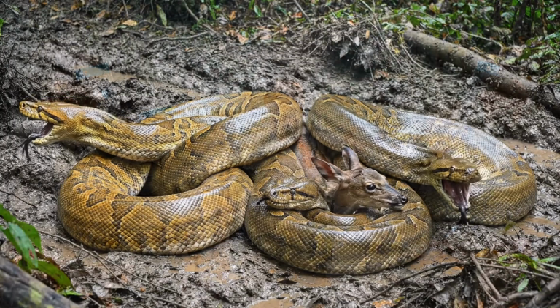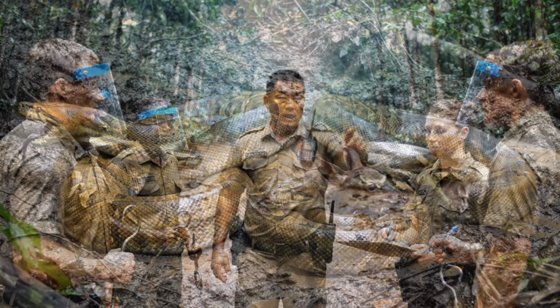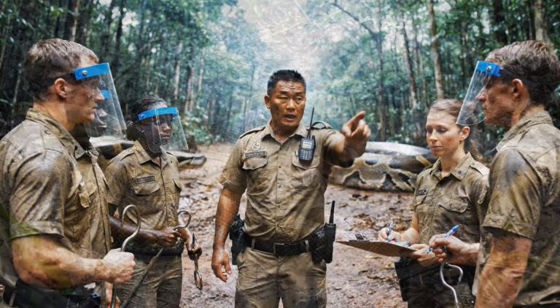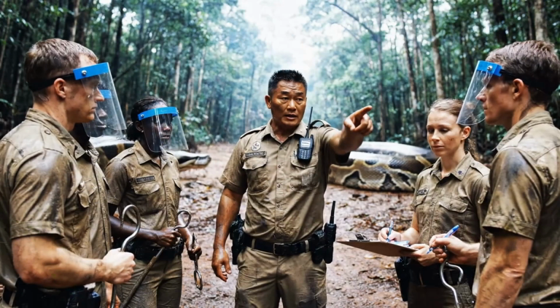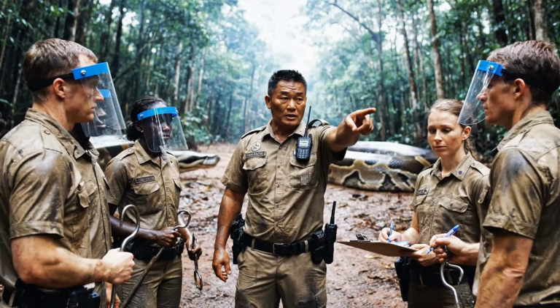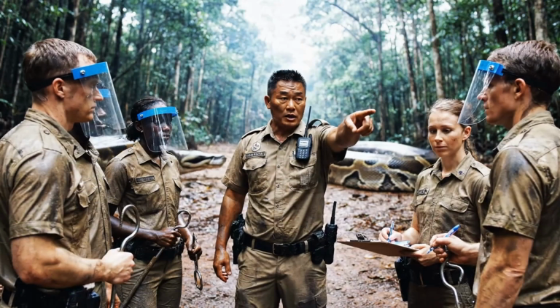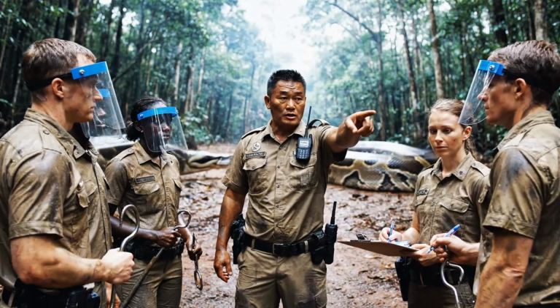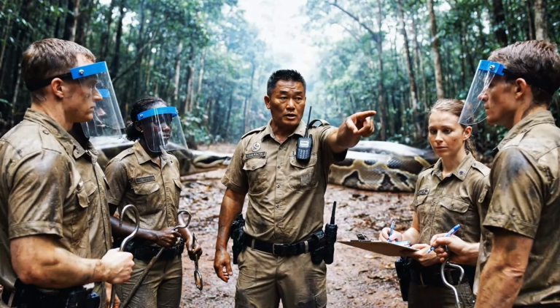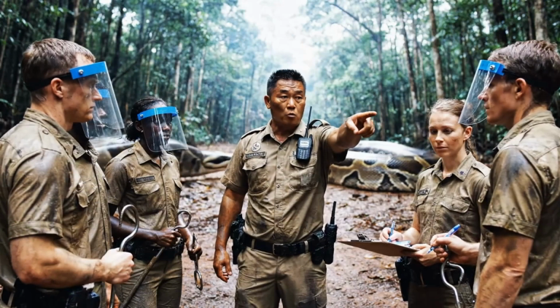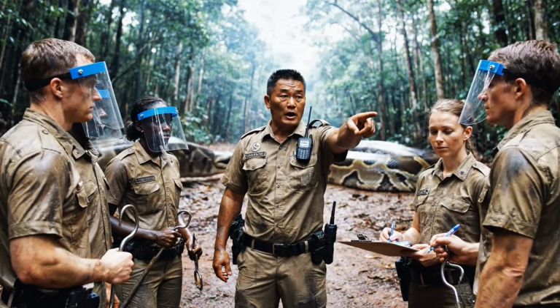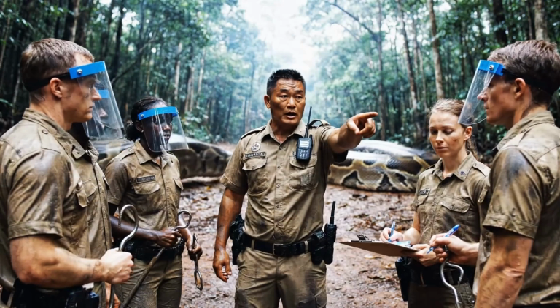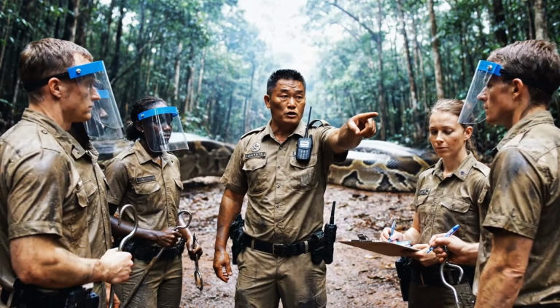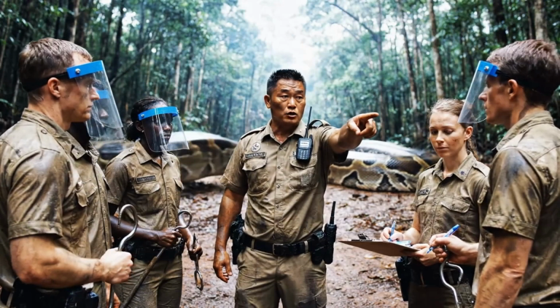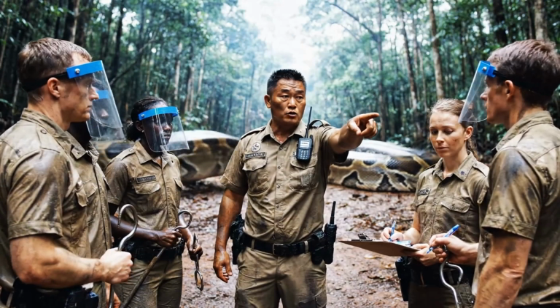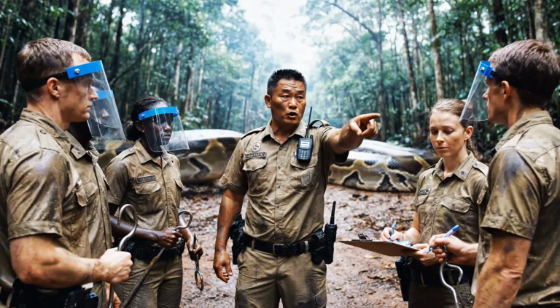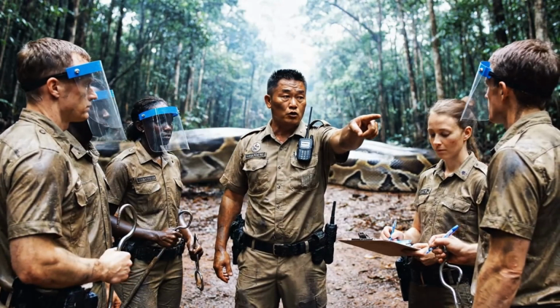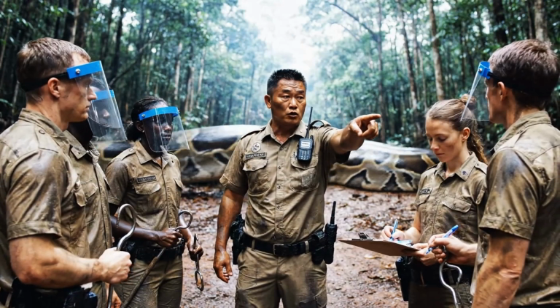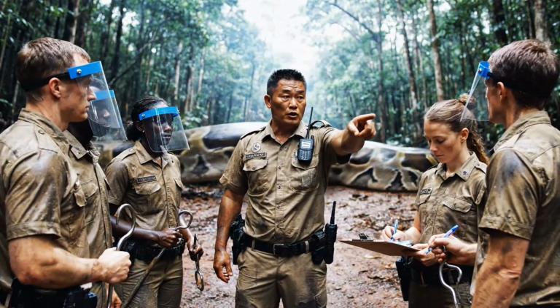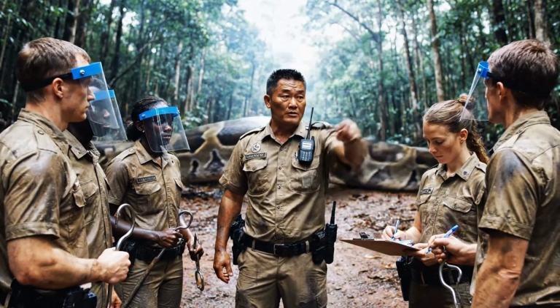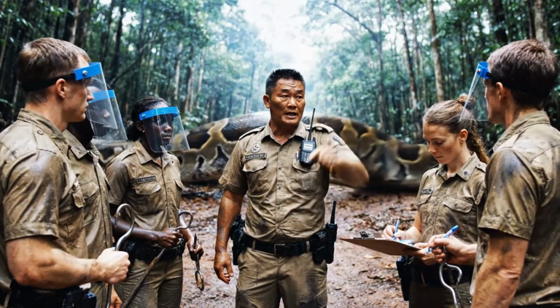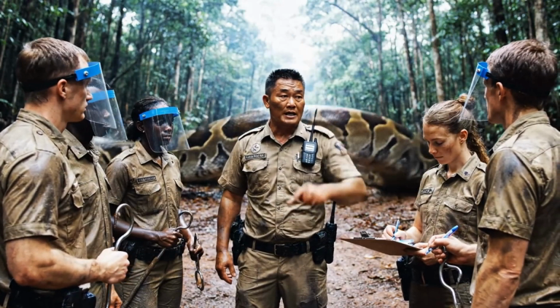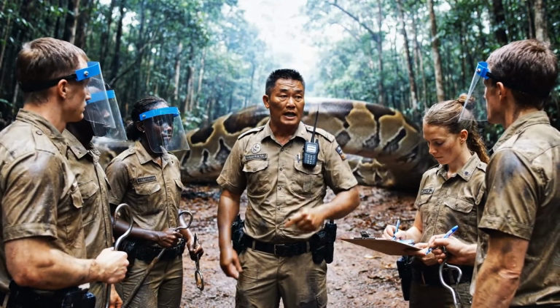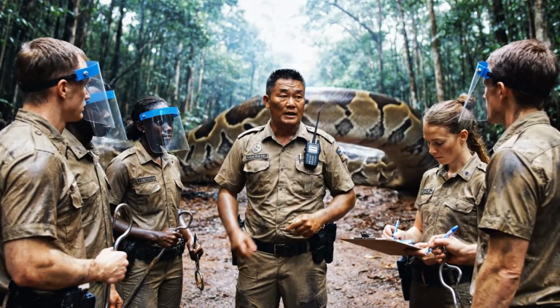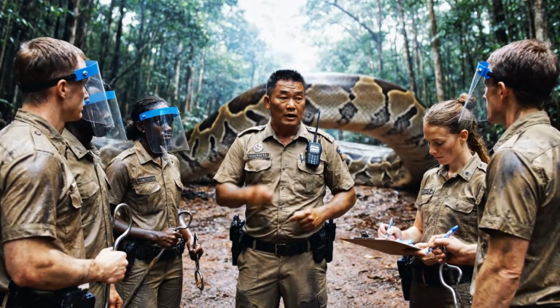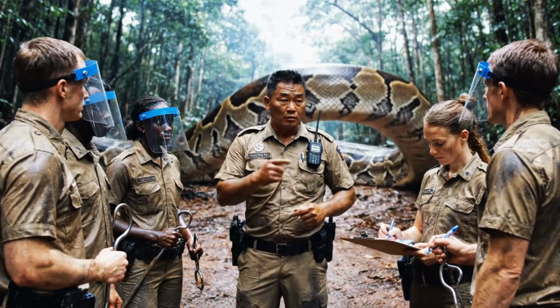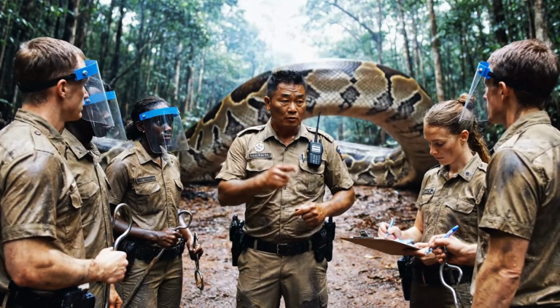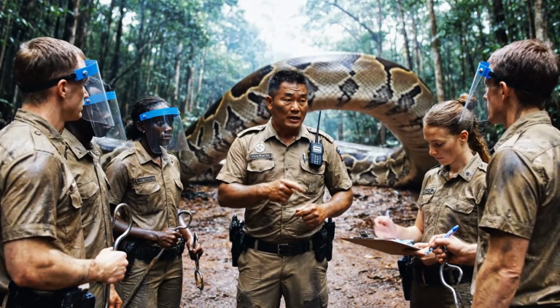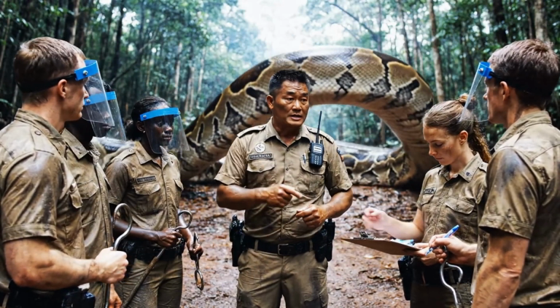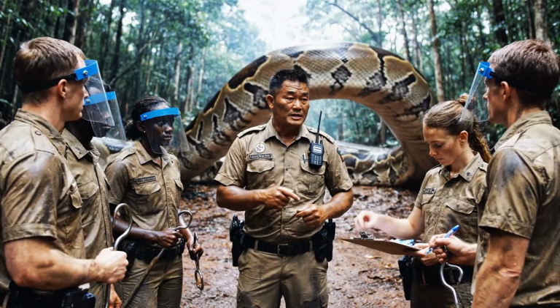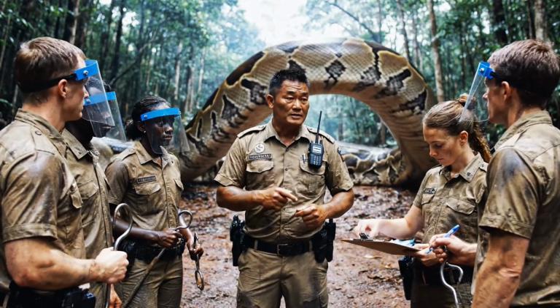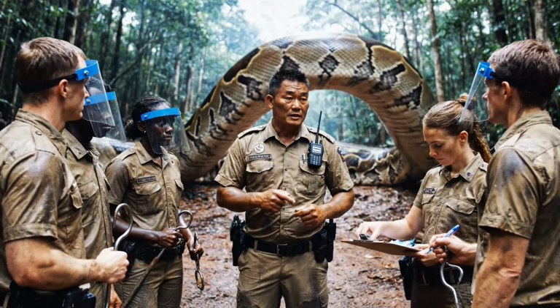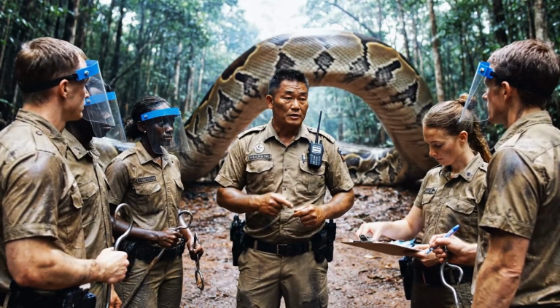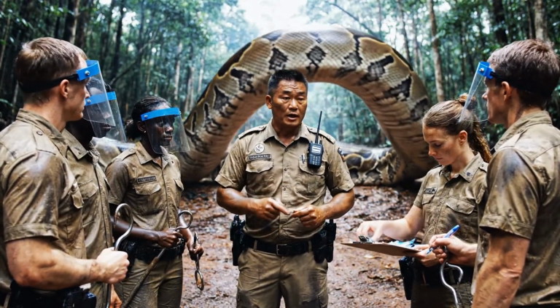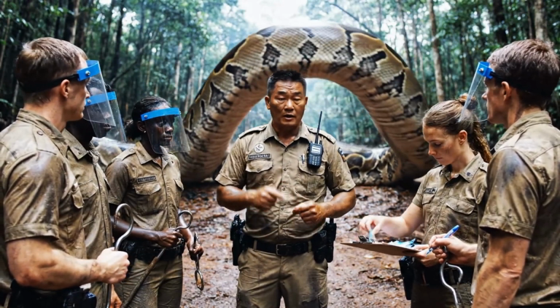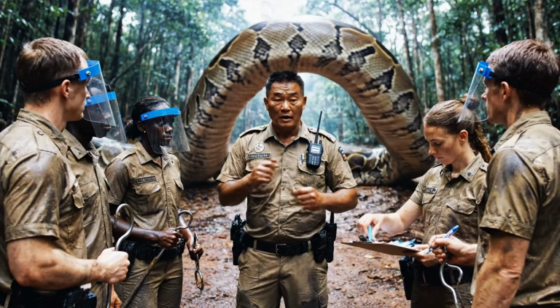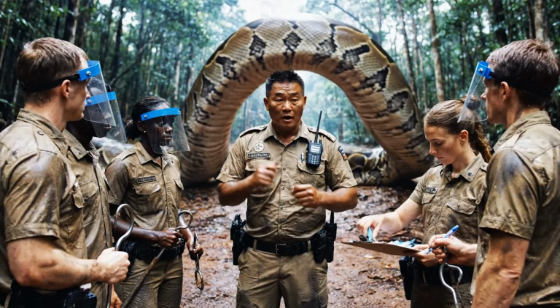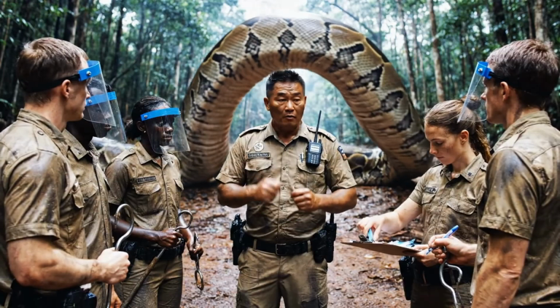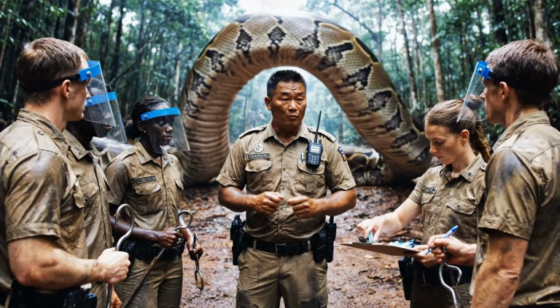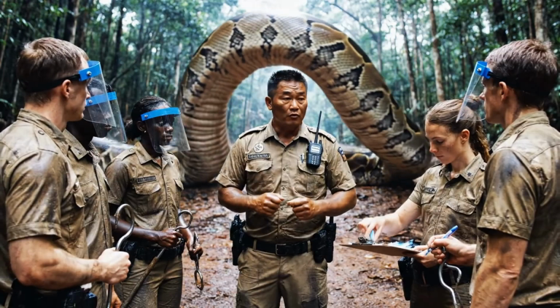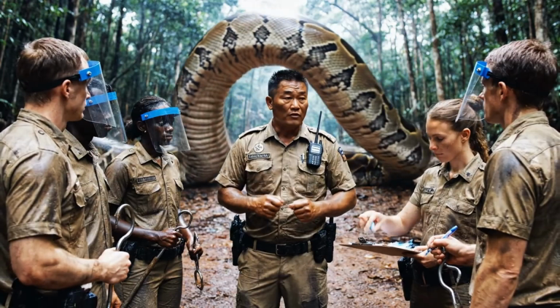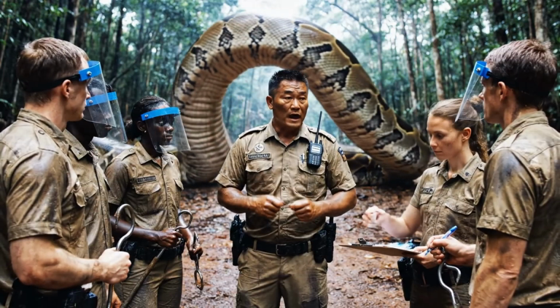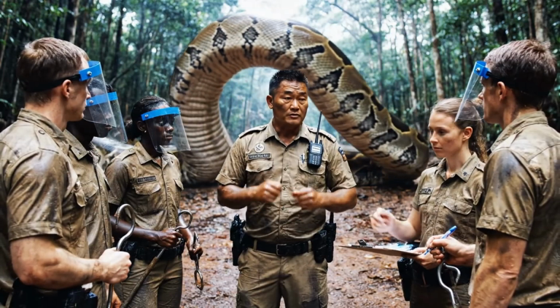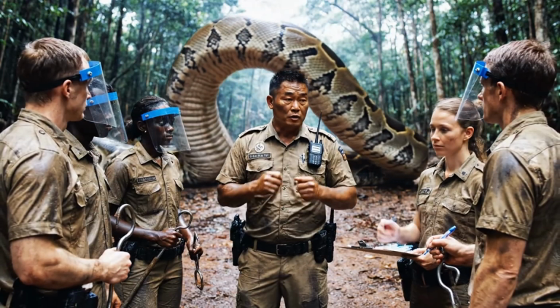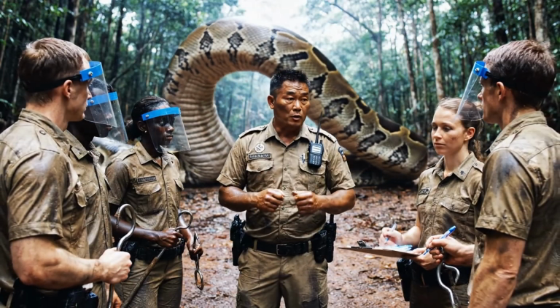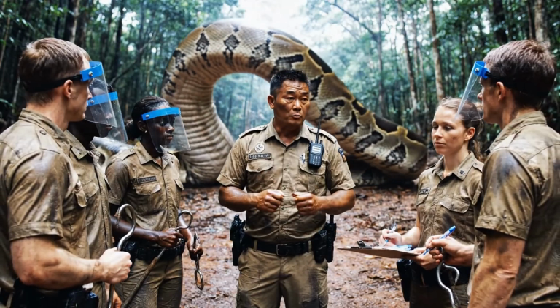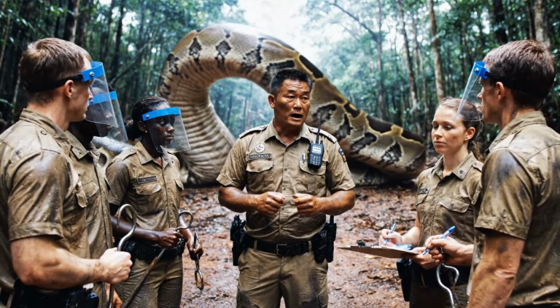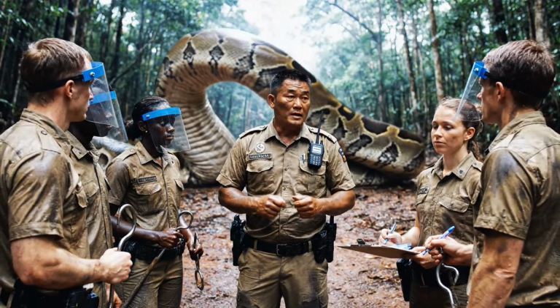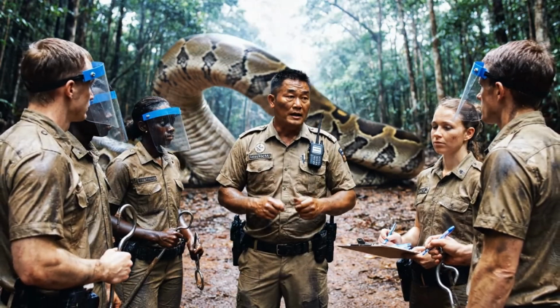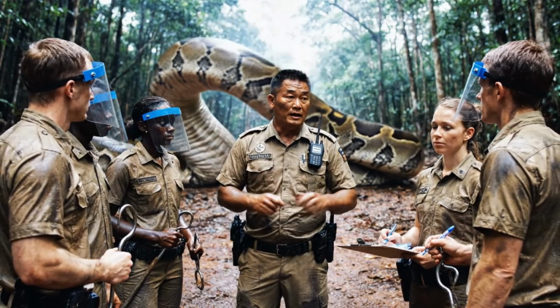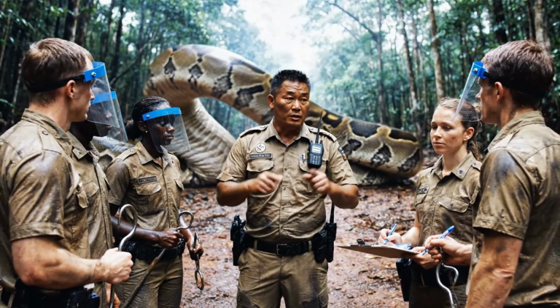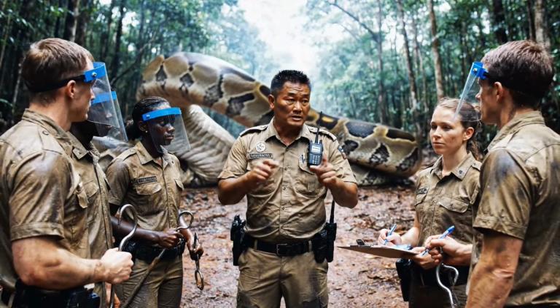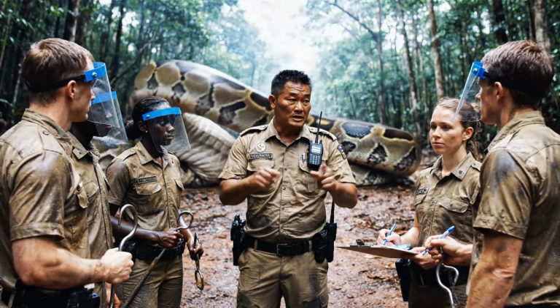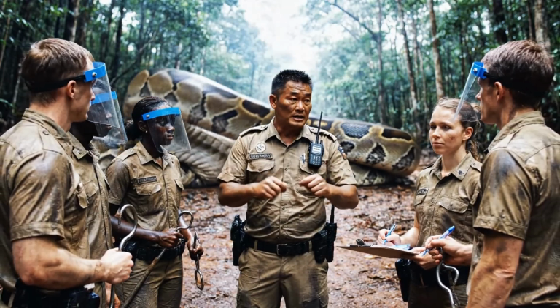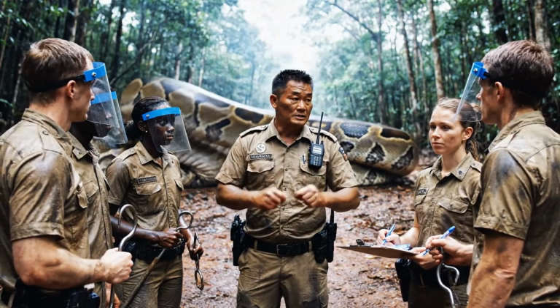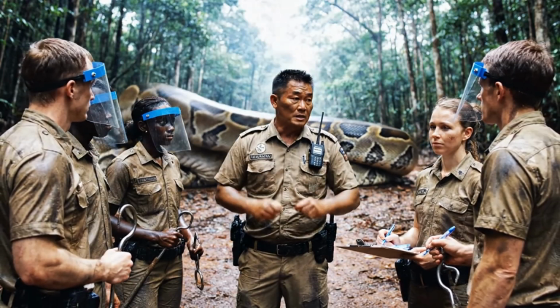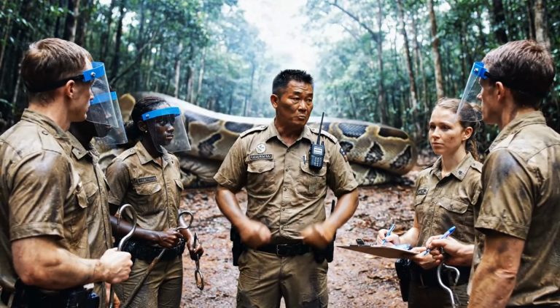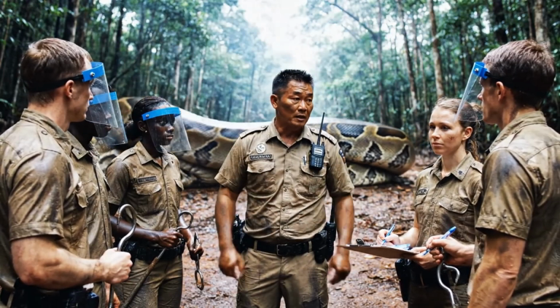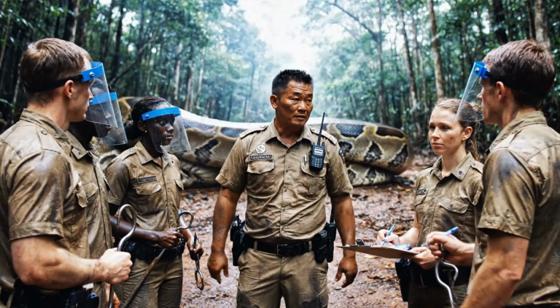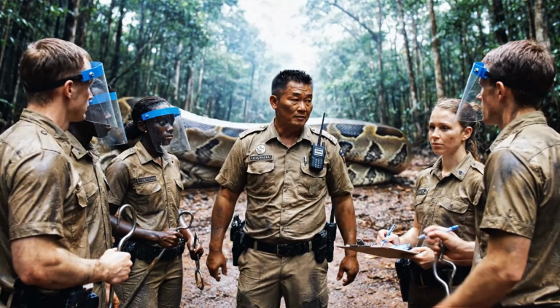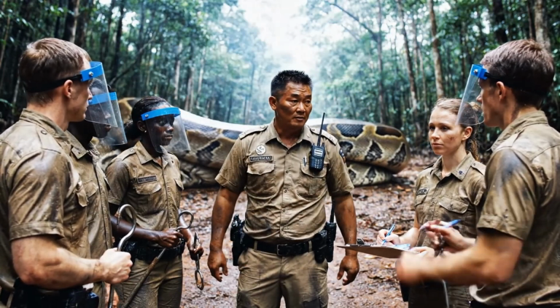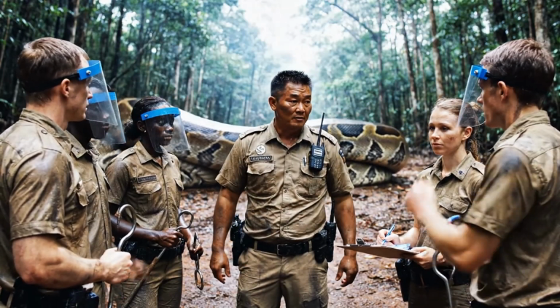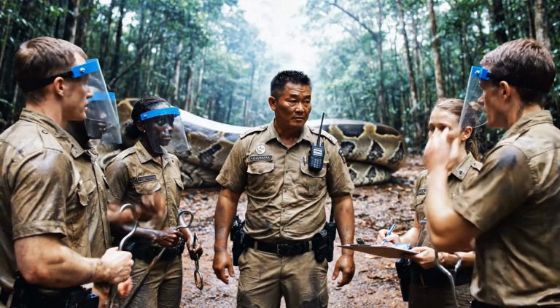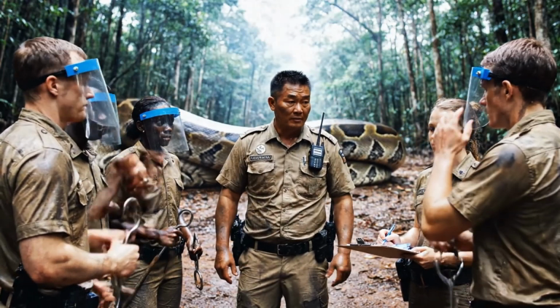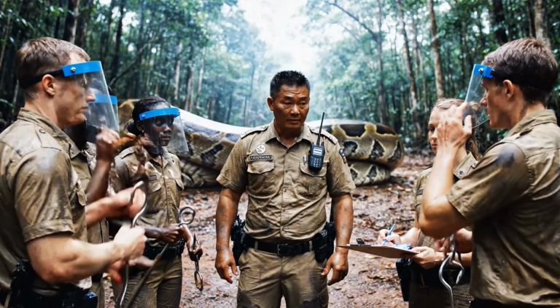Alright, listen closely. One and two, you're on hook duty flanking the head. Three, assist the veterinarian. Four and five, secure the prey immediately once the snakes are separated. Copy that.